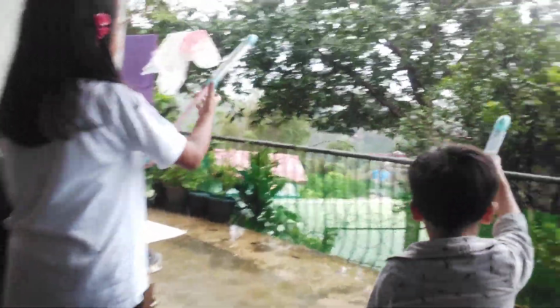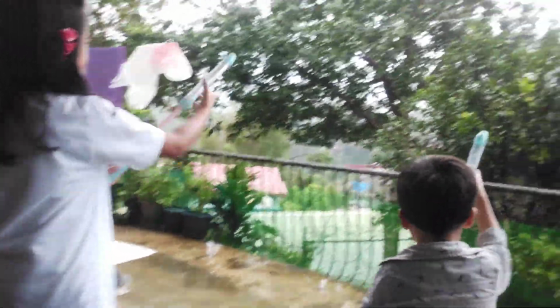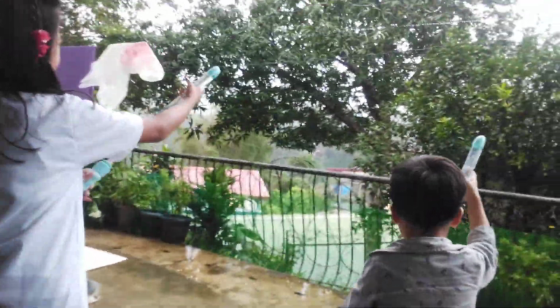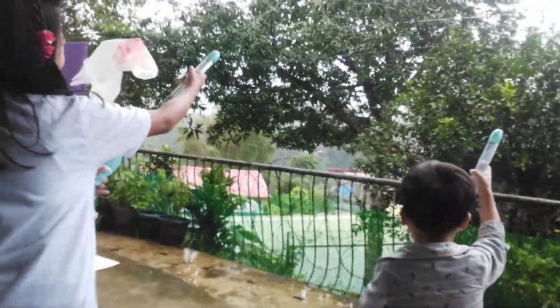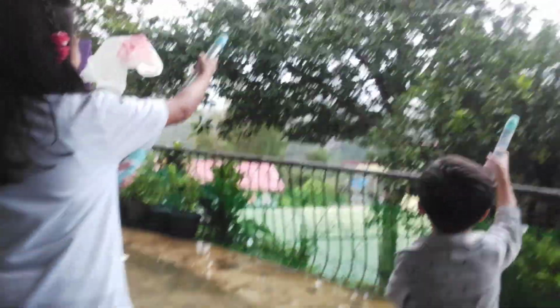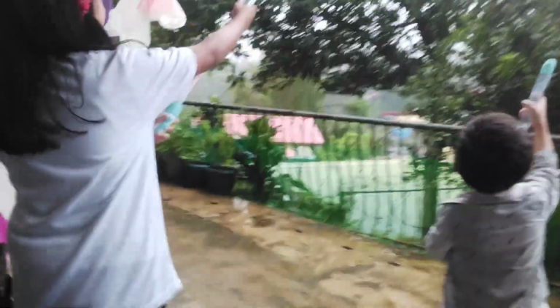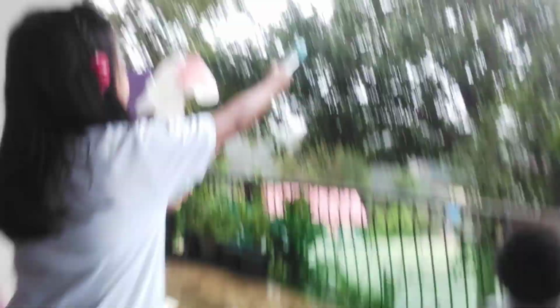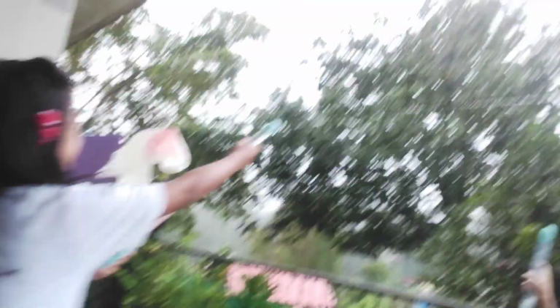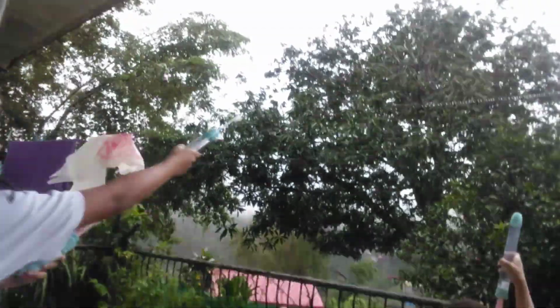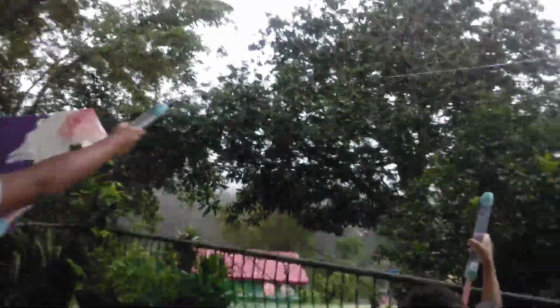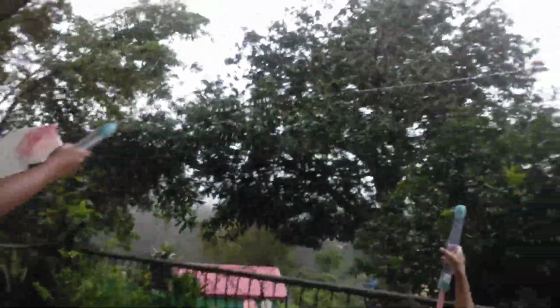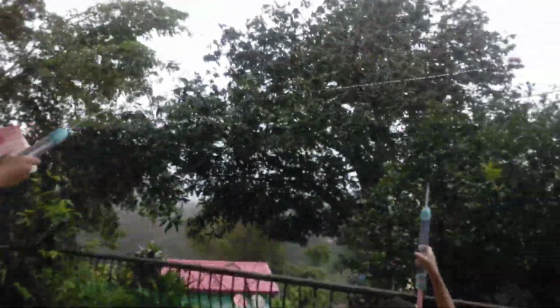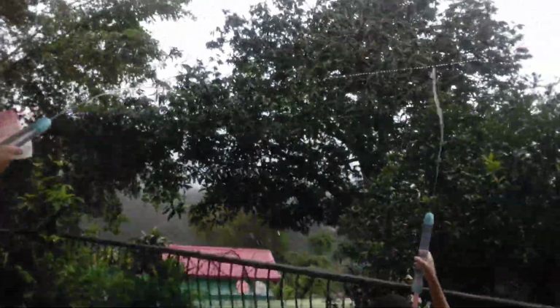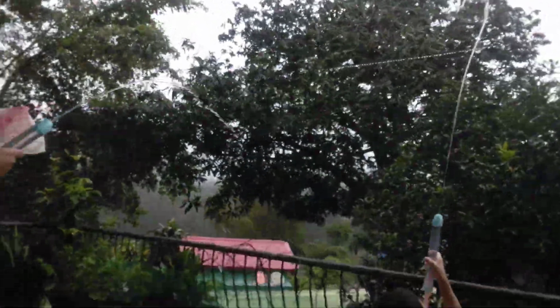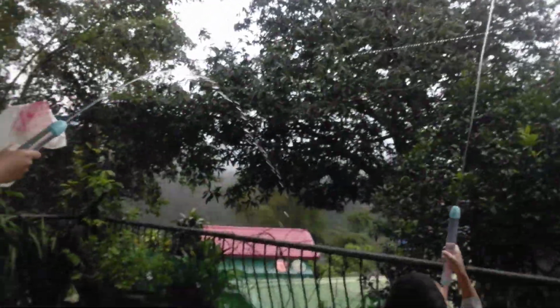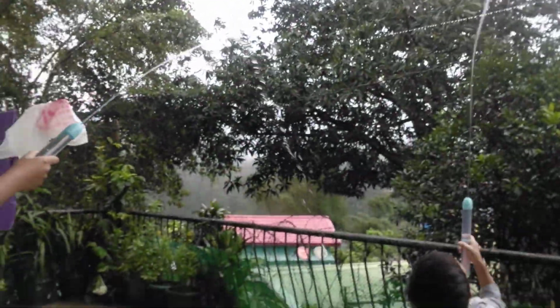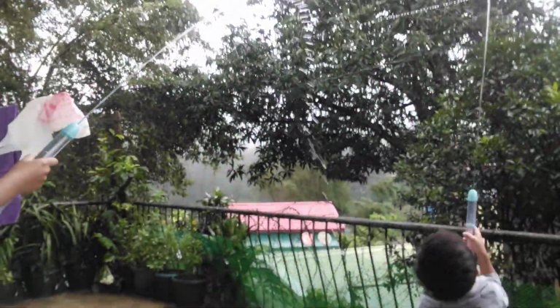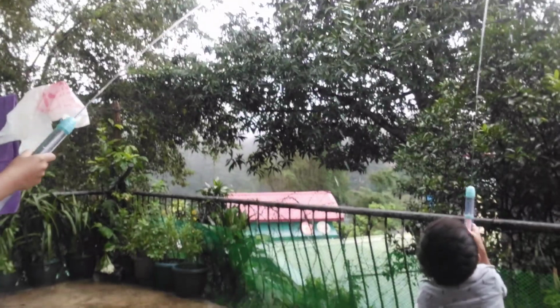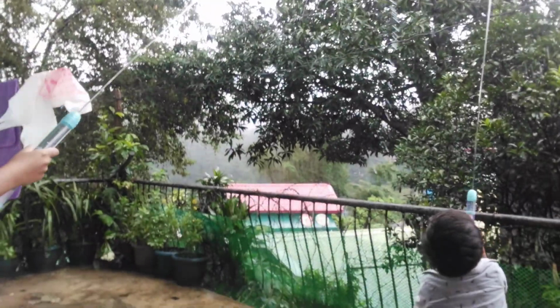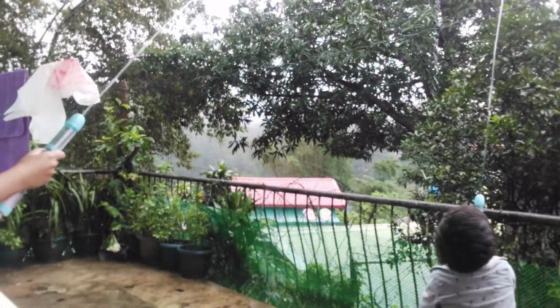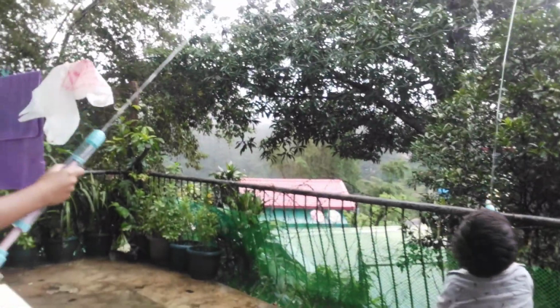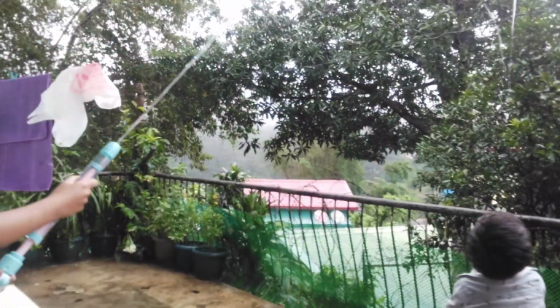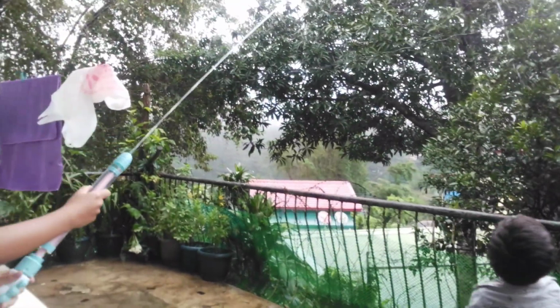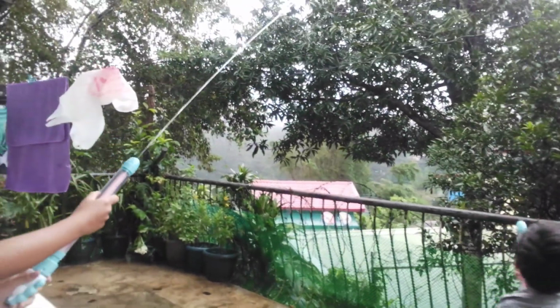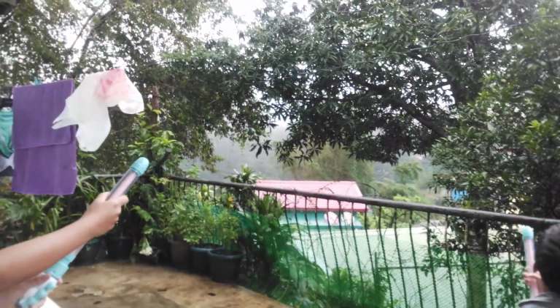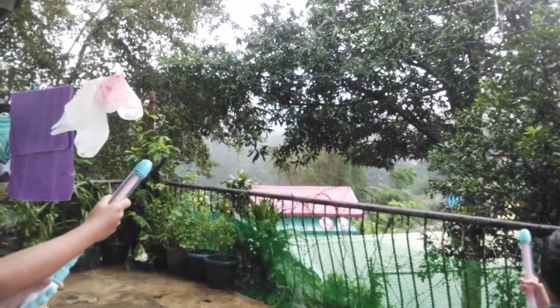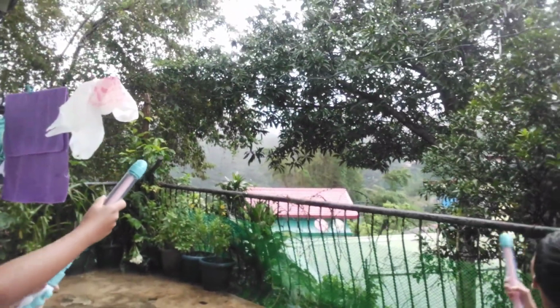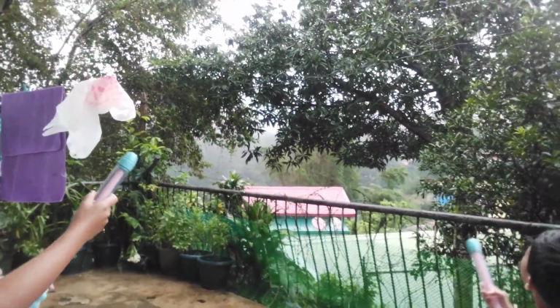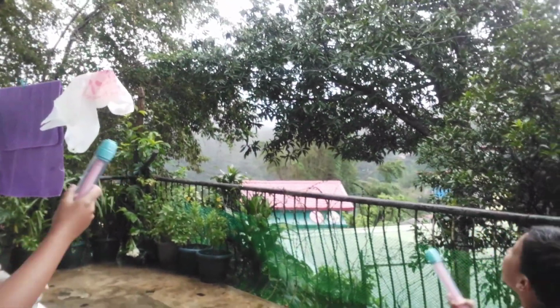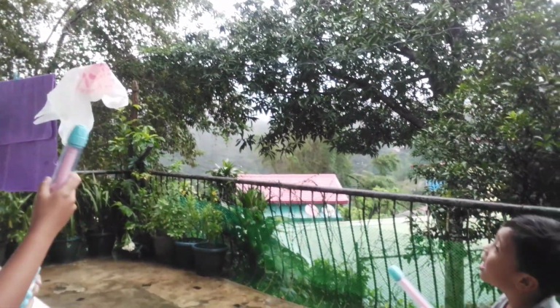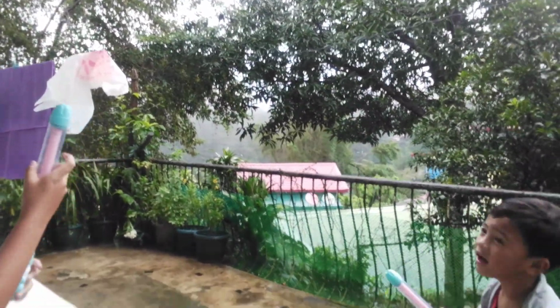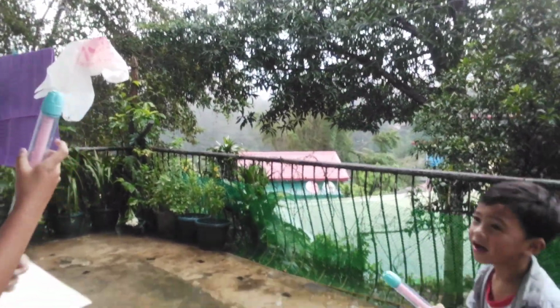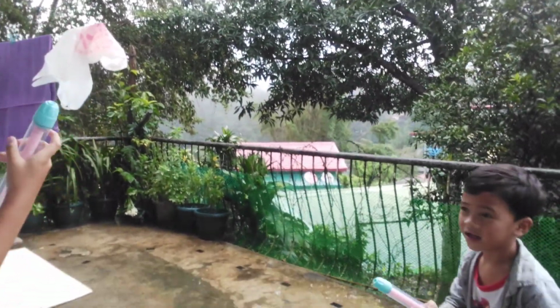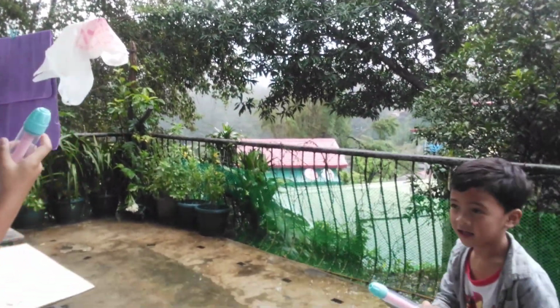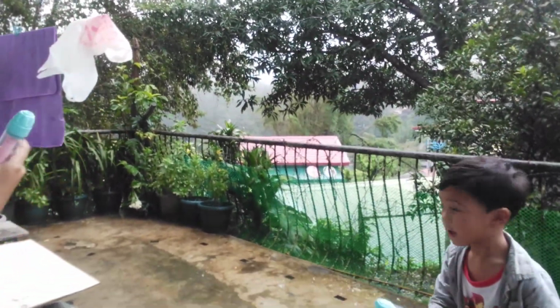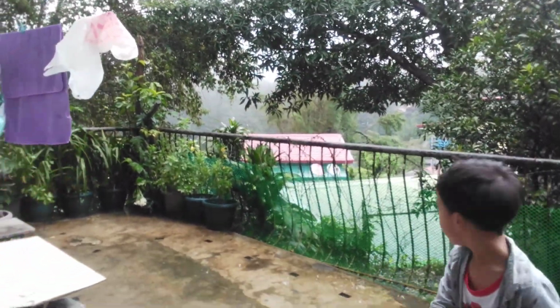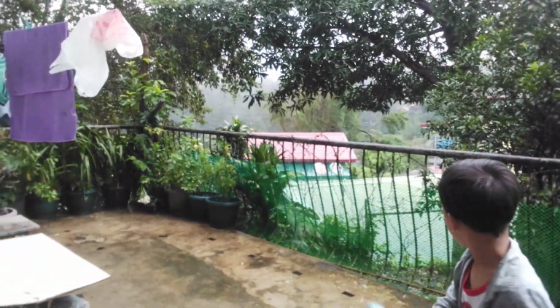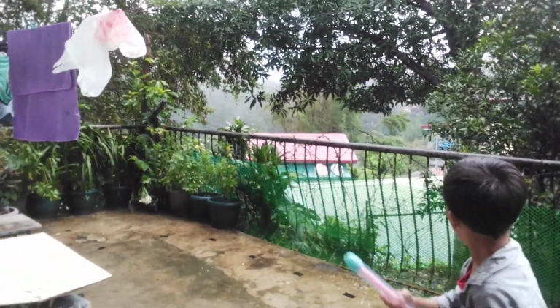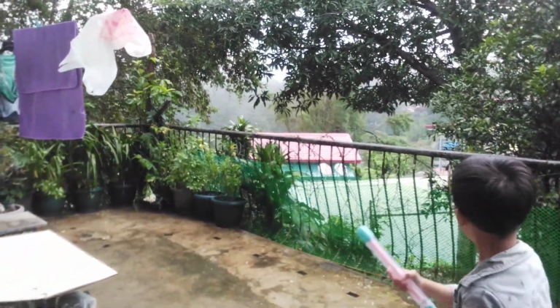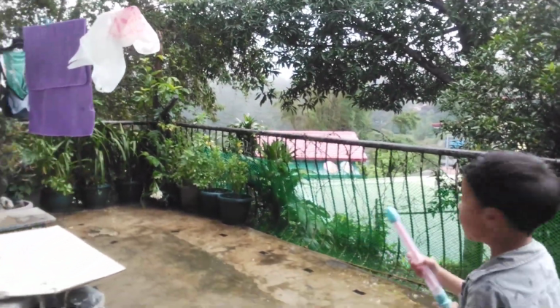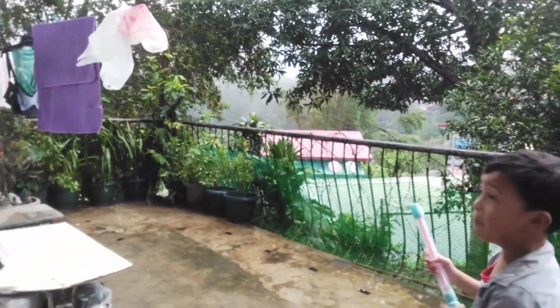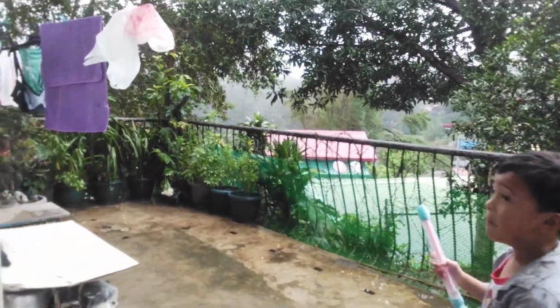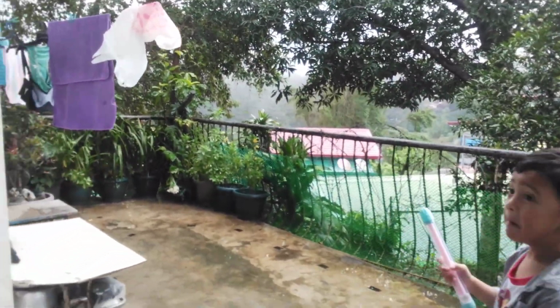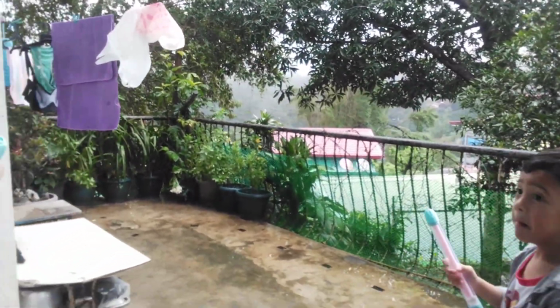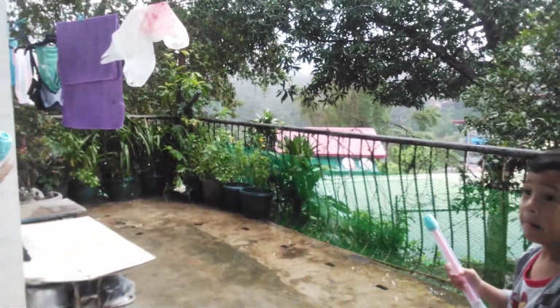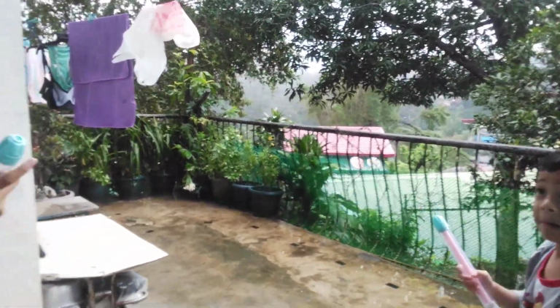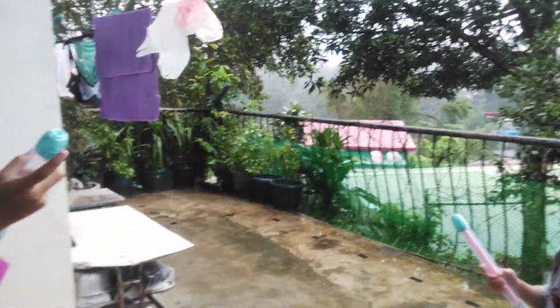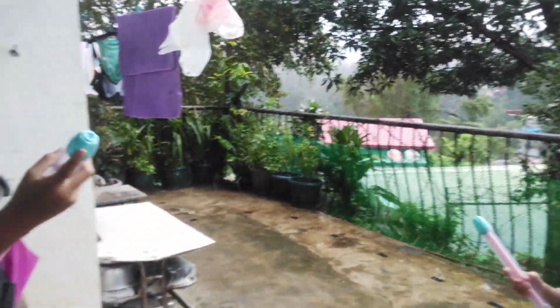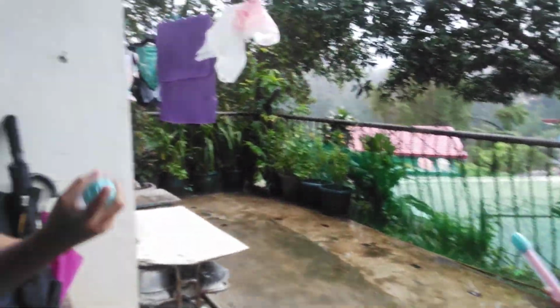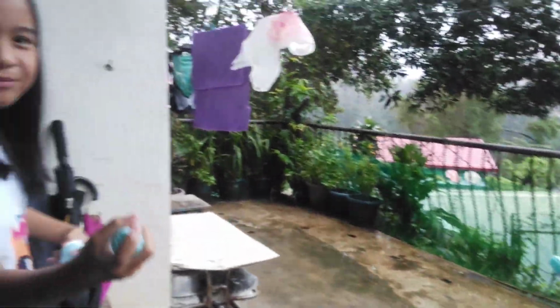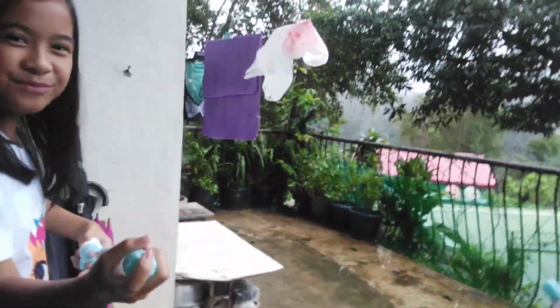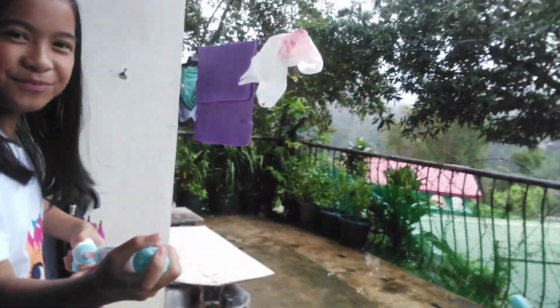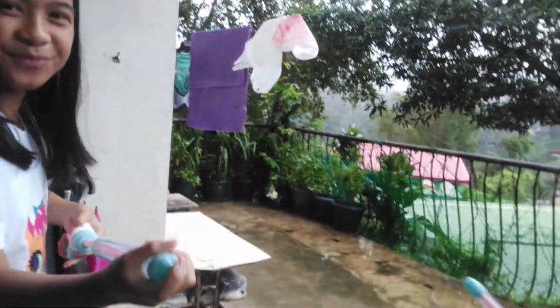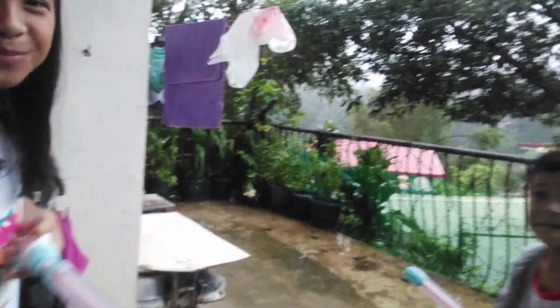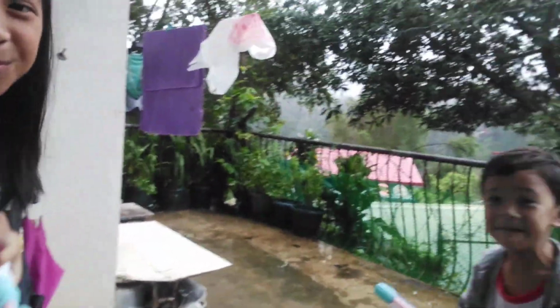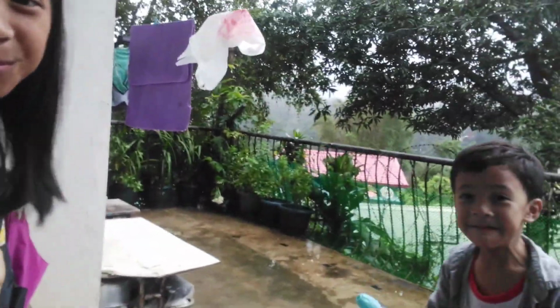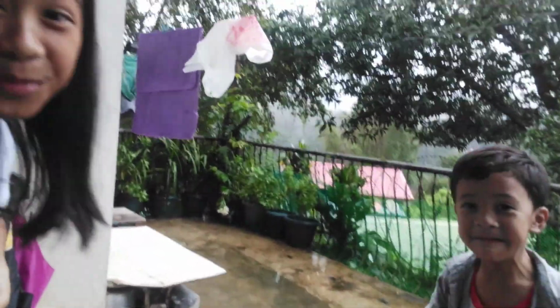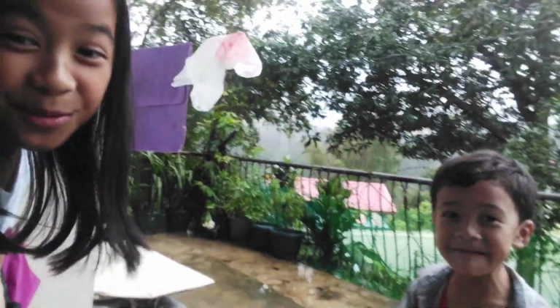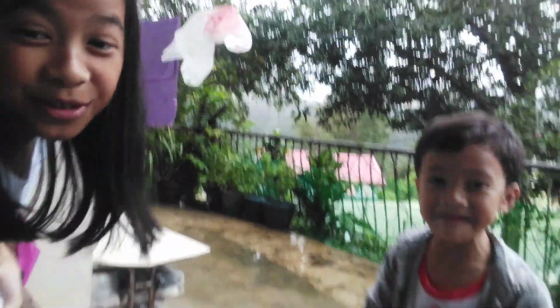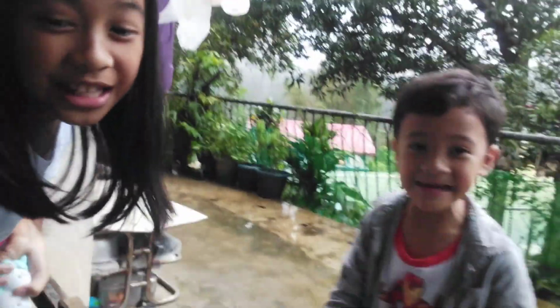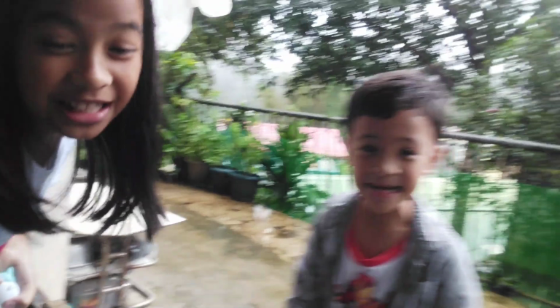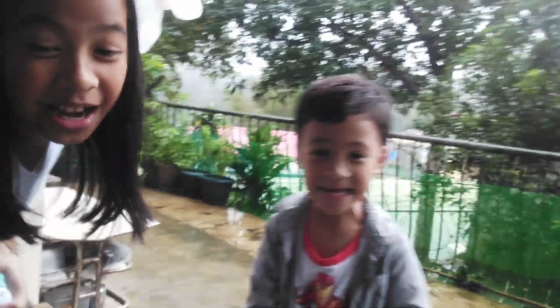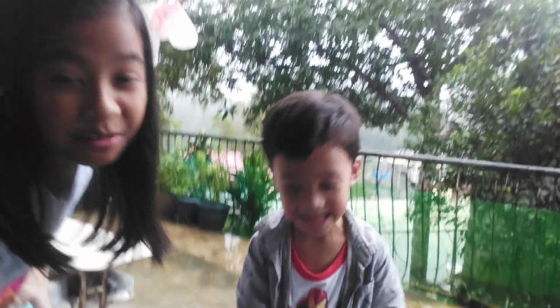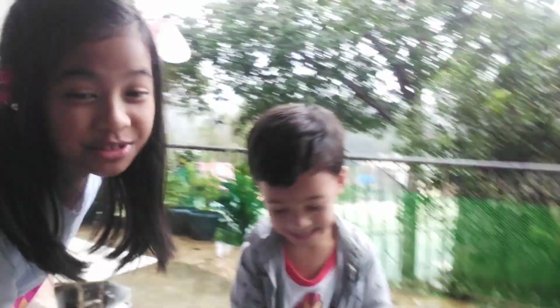Wait, wait, wait! I'm going back! Look at the house.